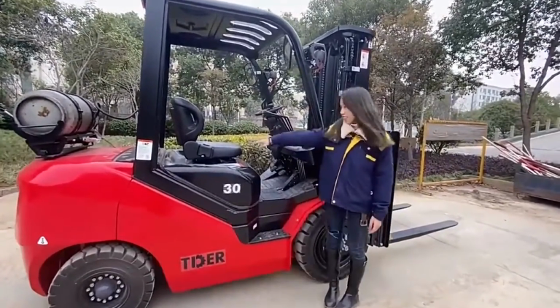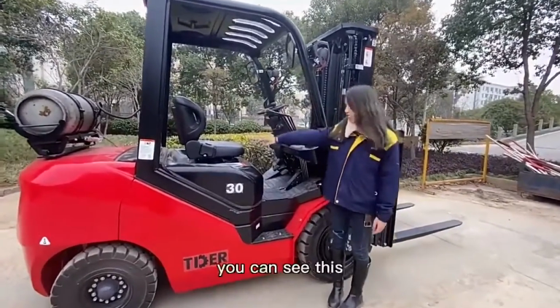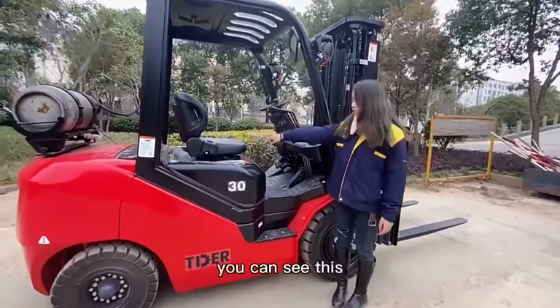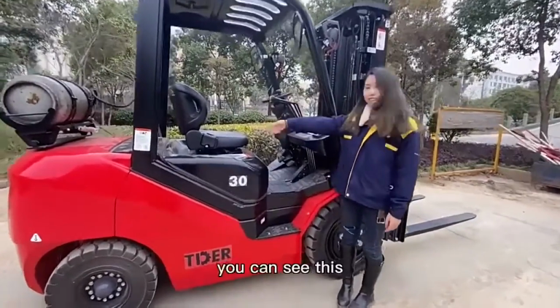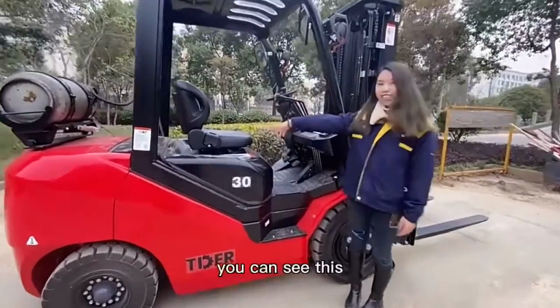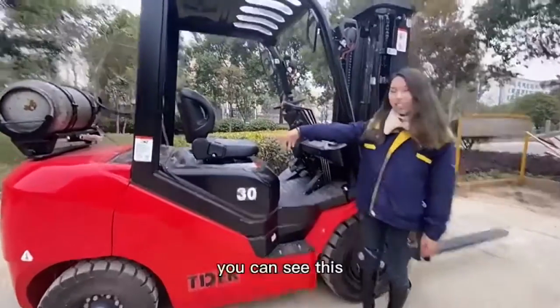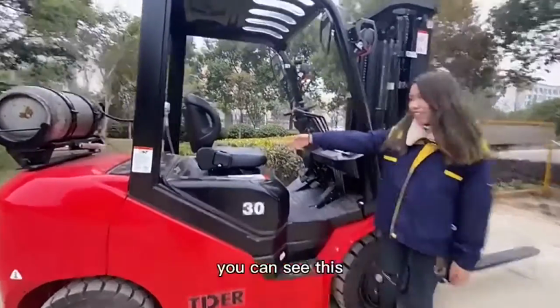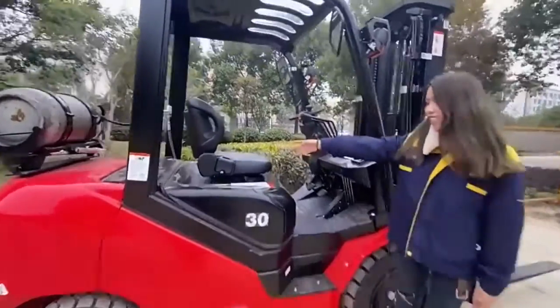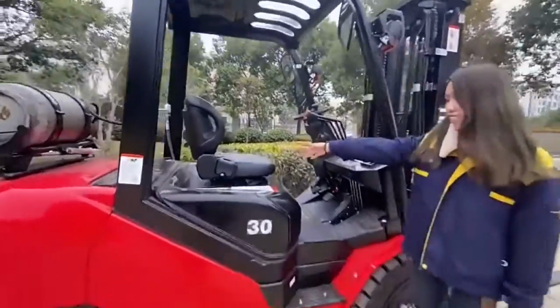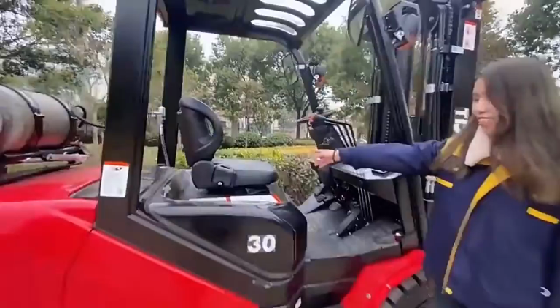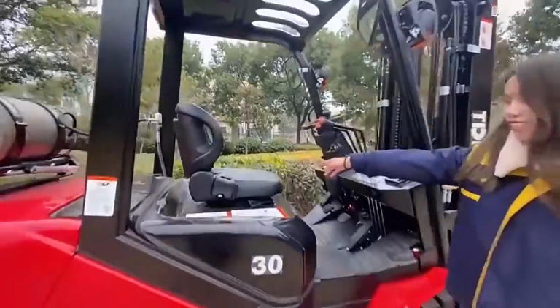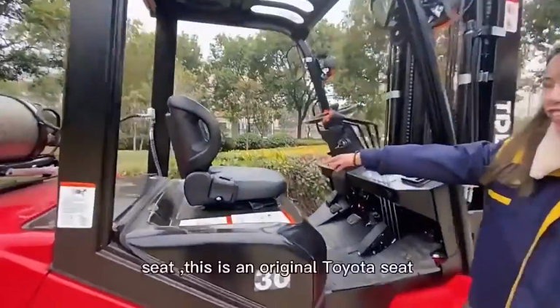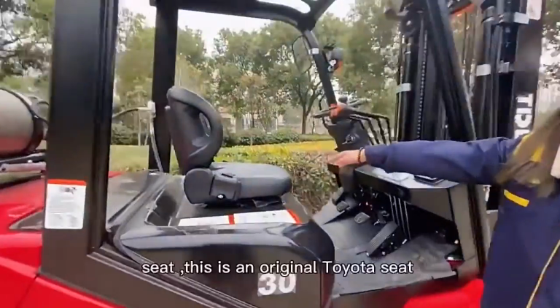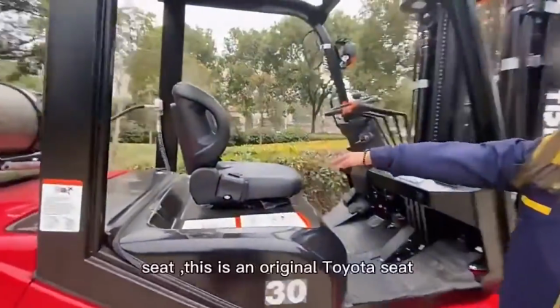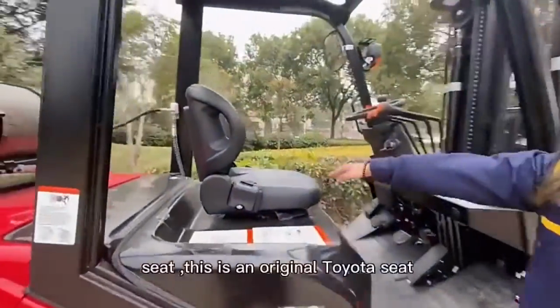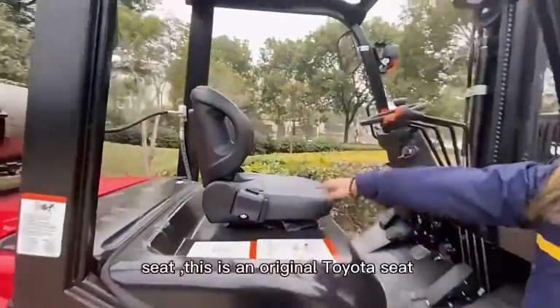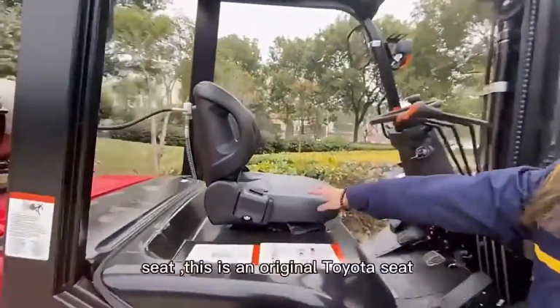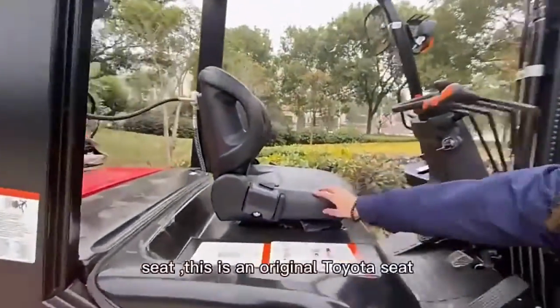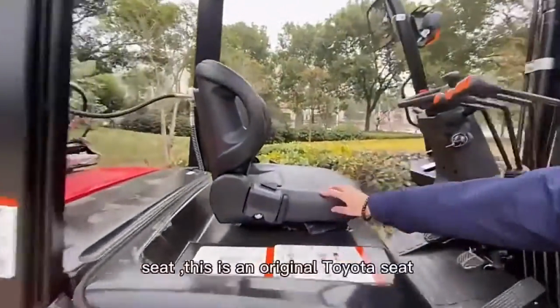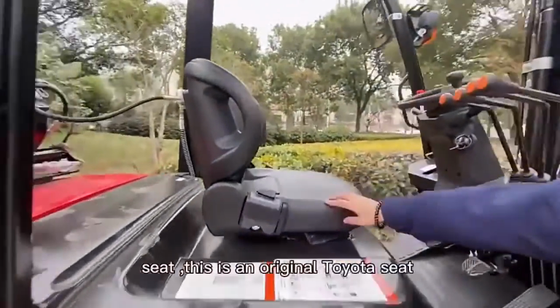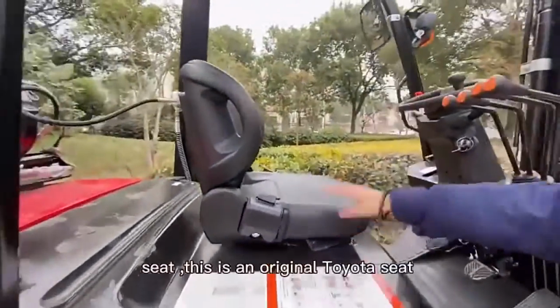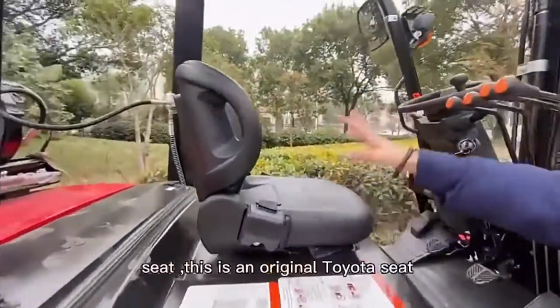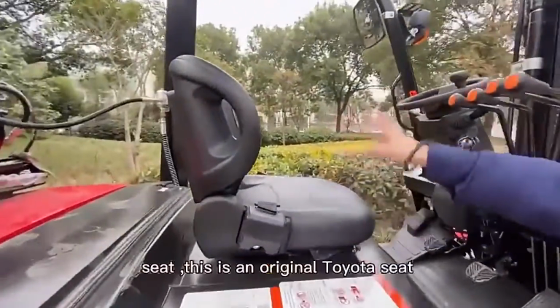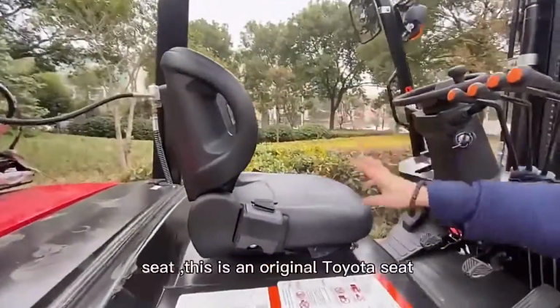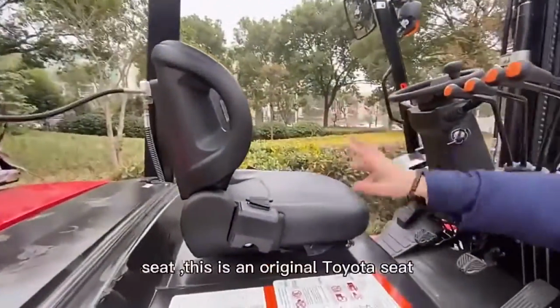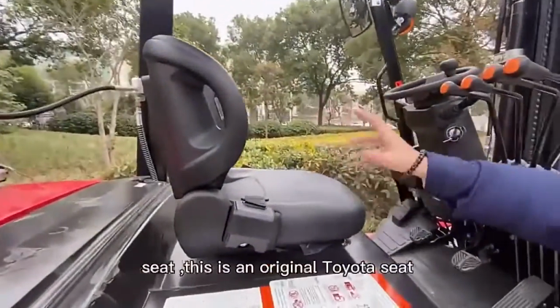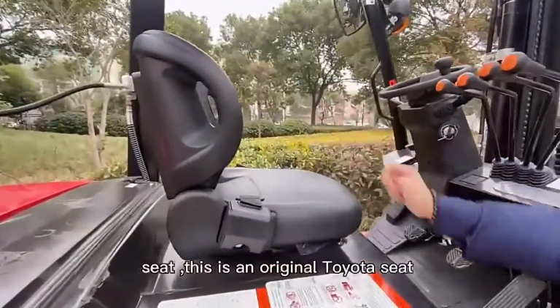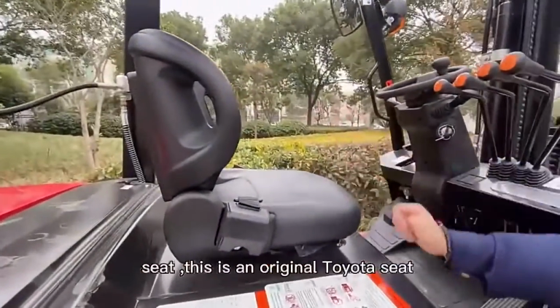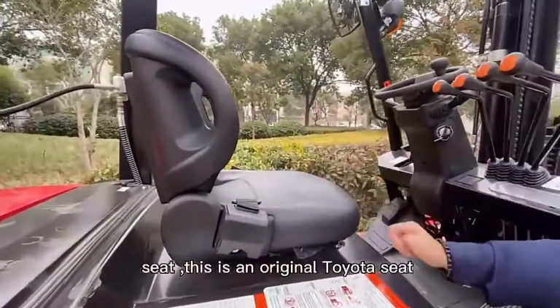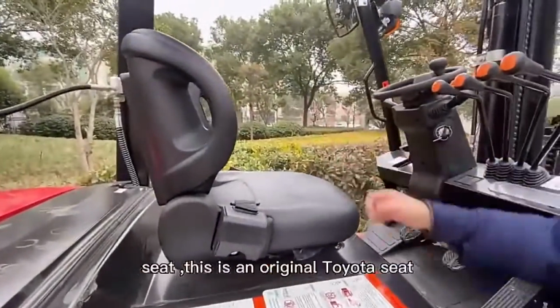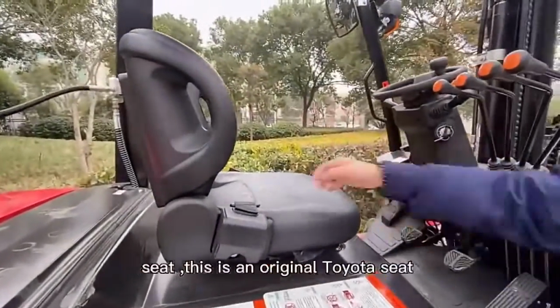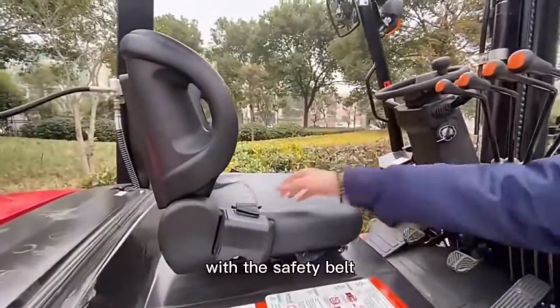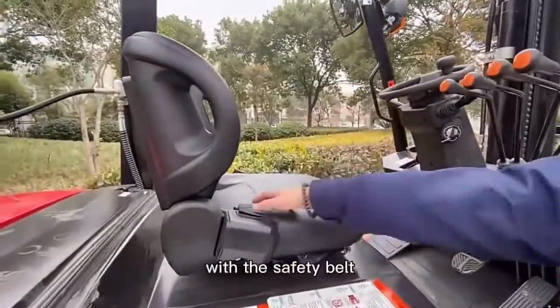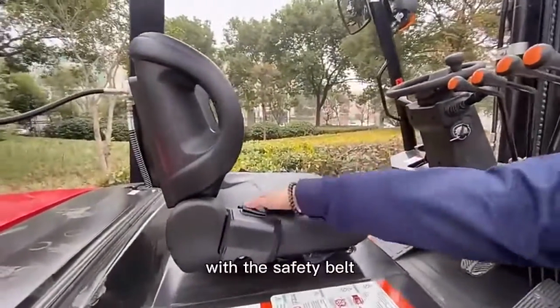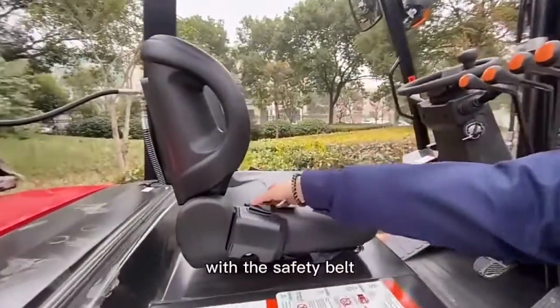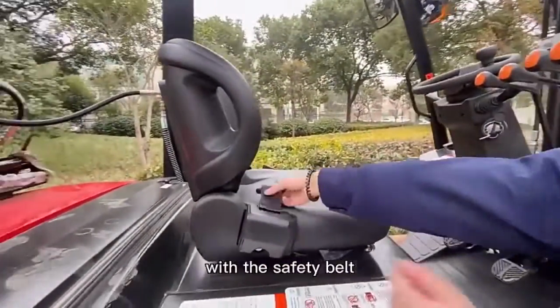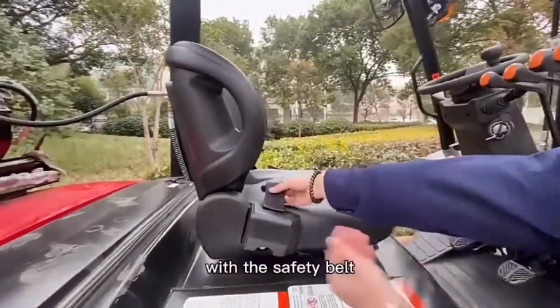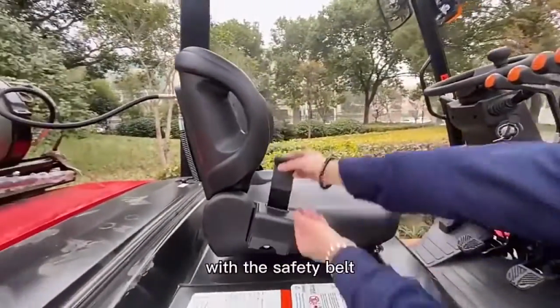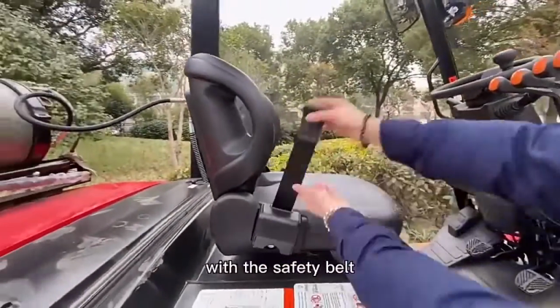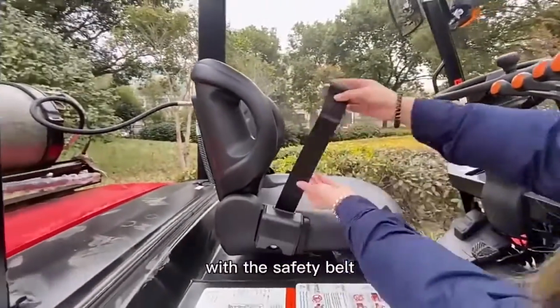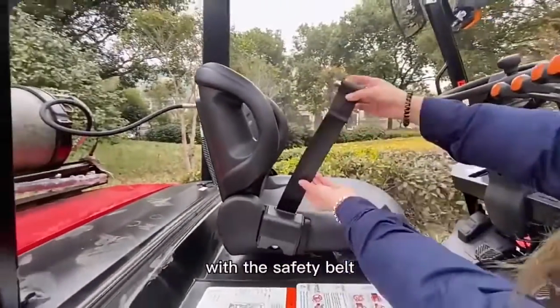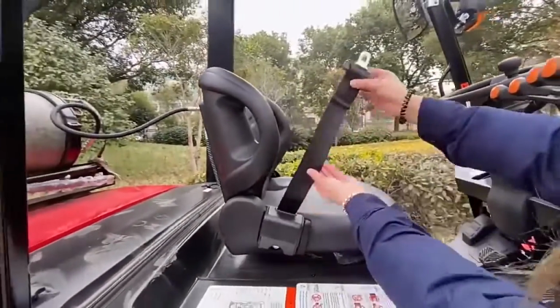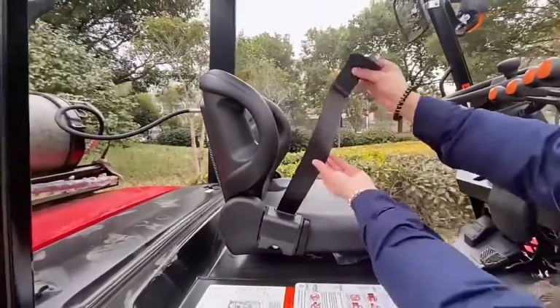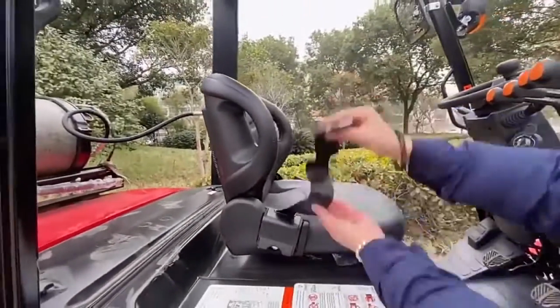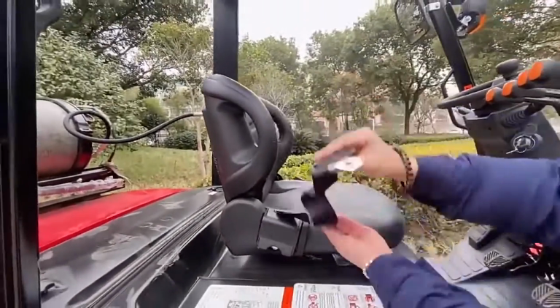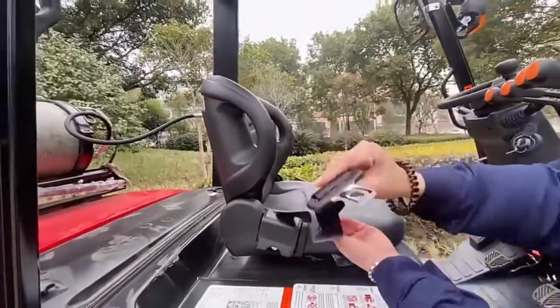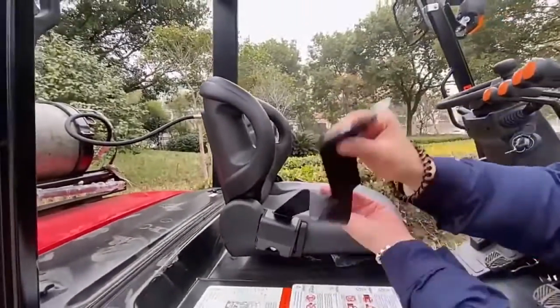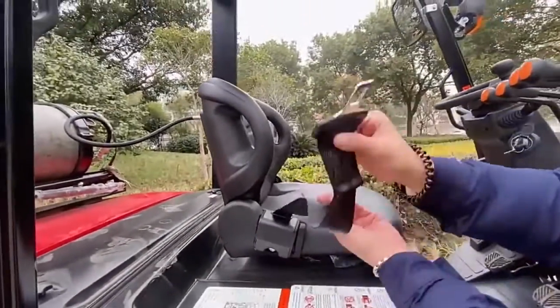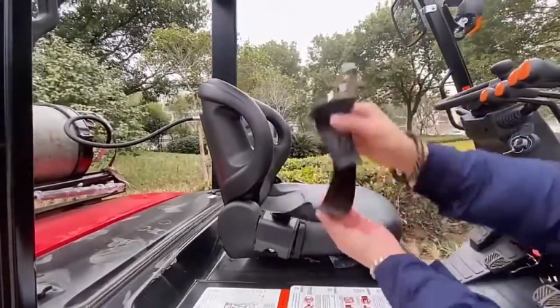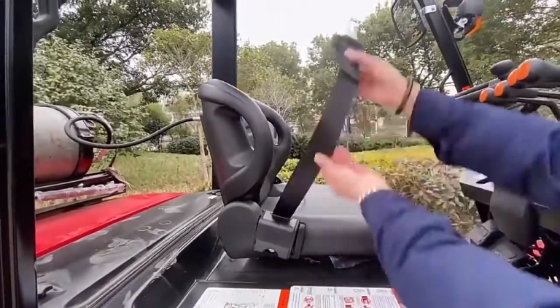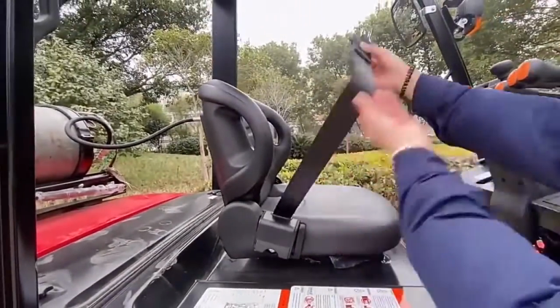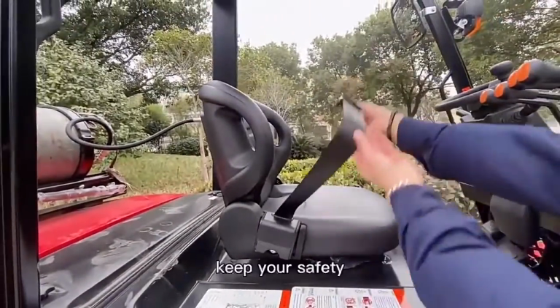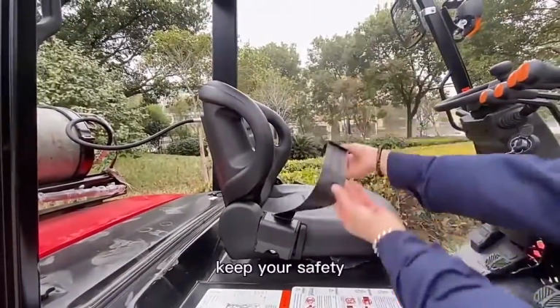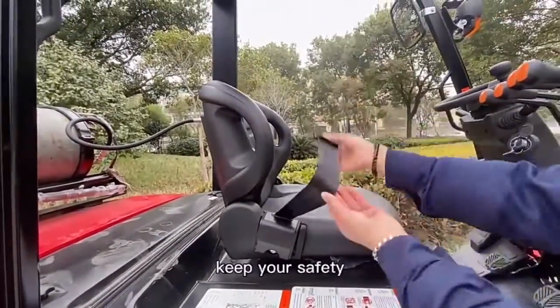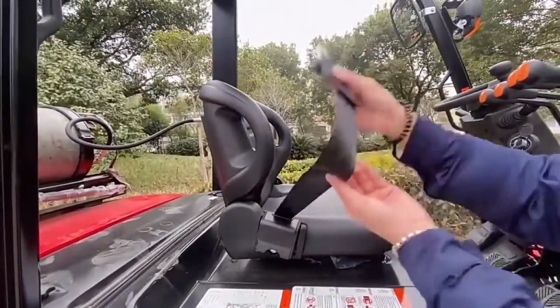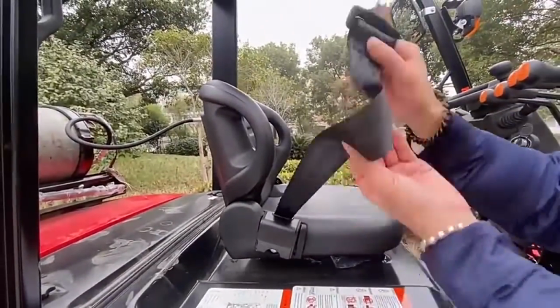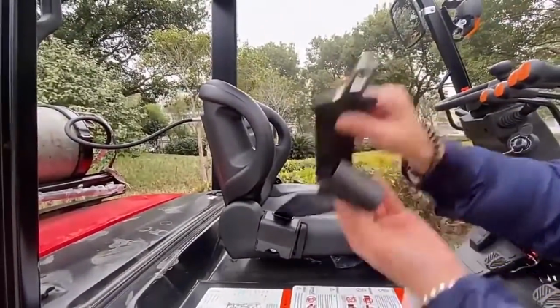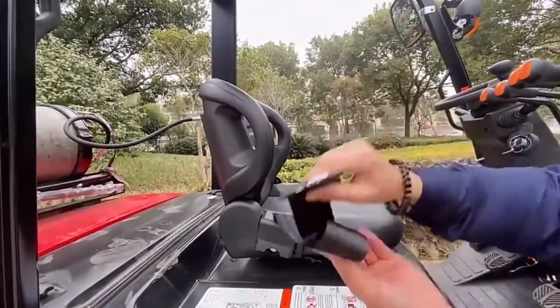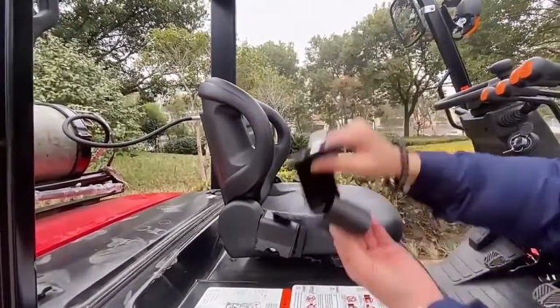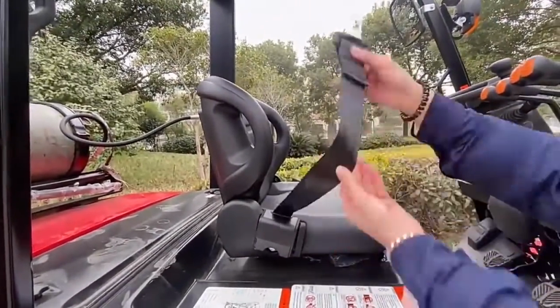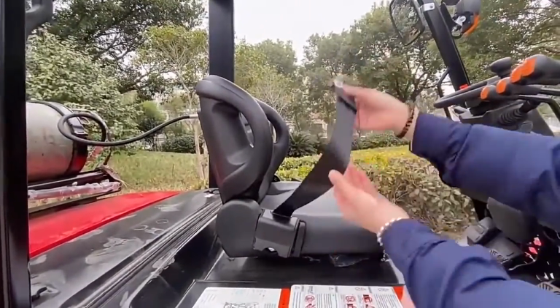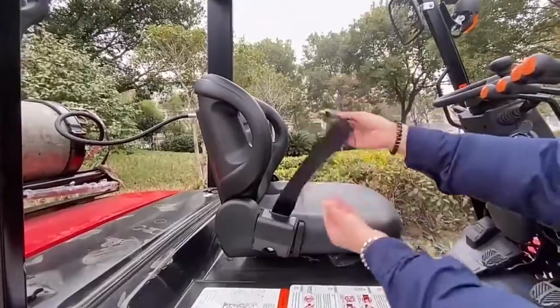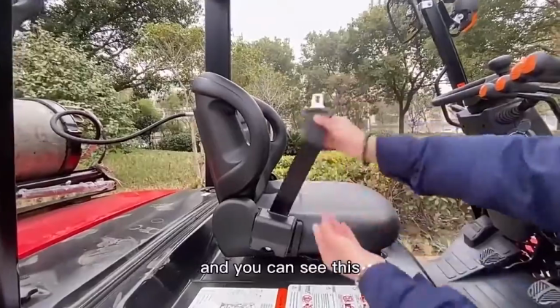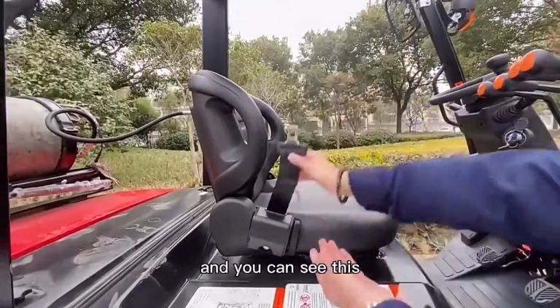You can see this seat. This is the original seat with a safety belt to keep your safety.